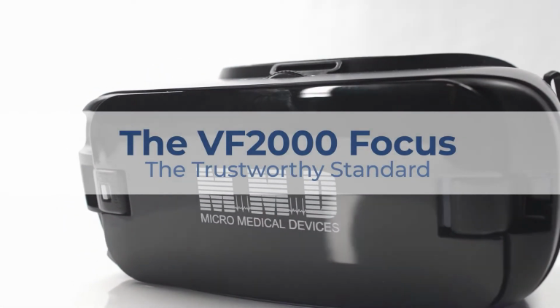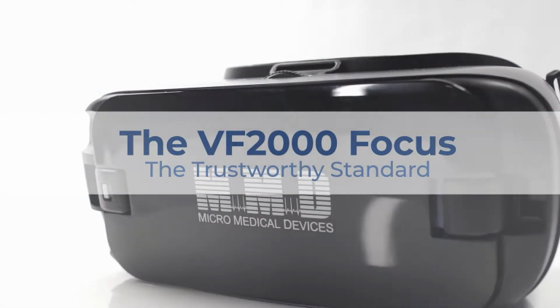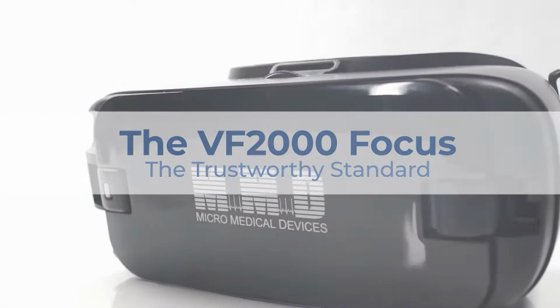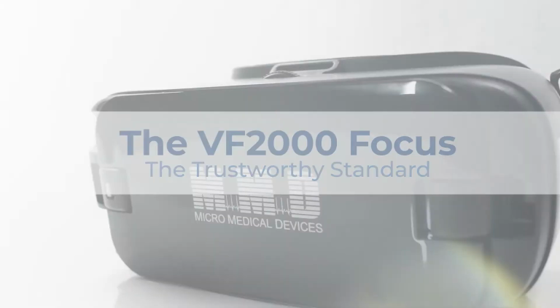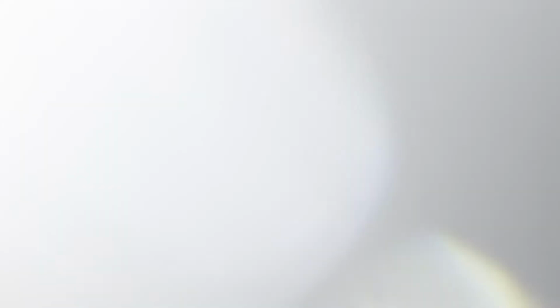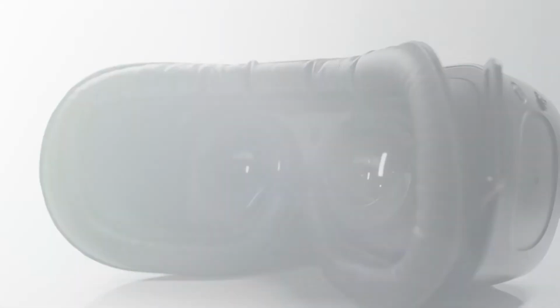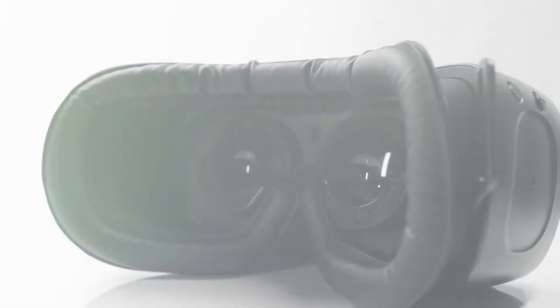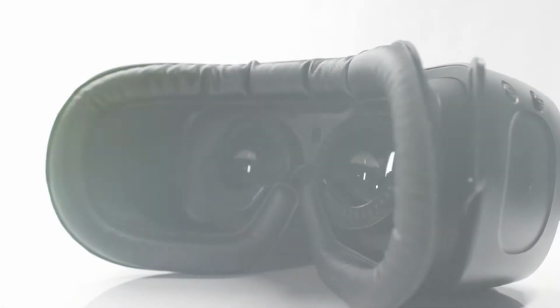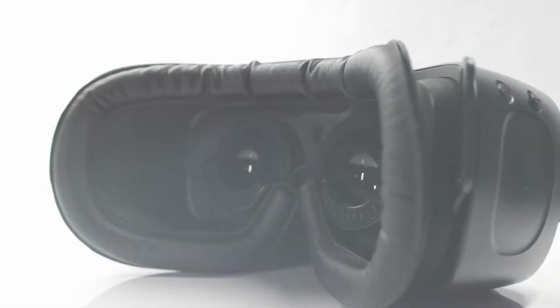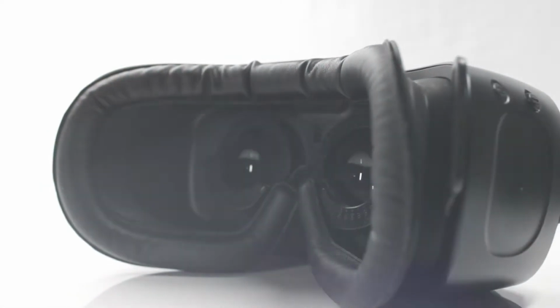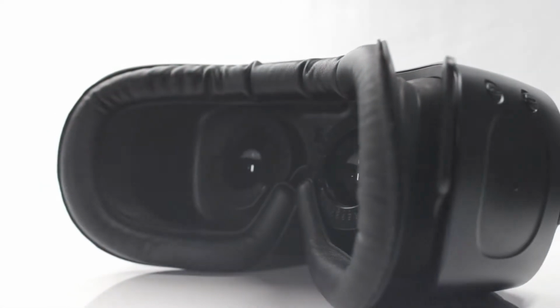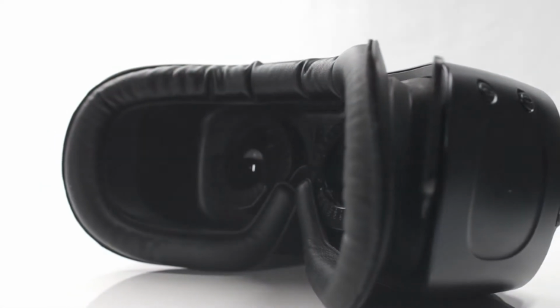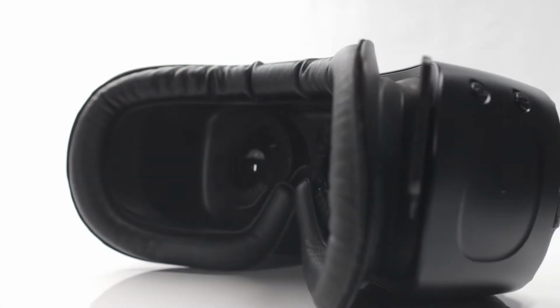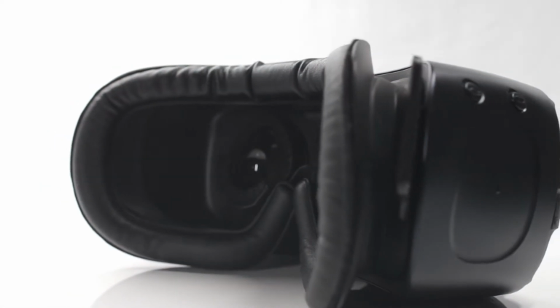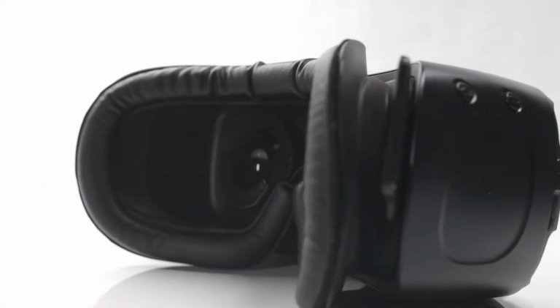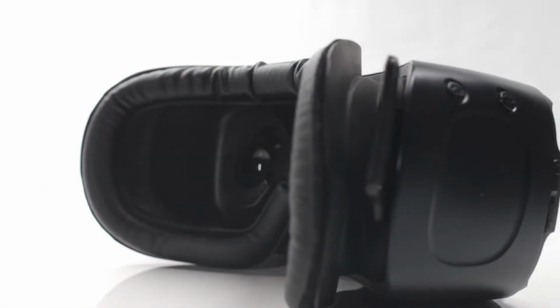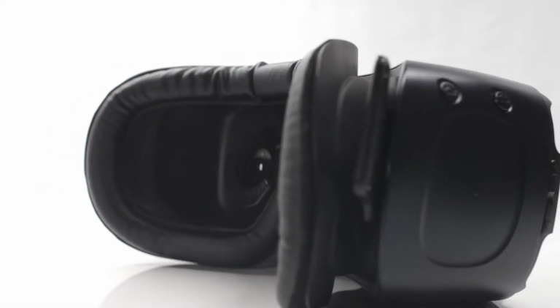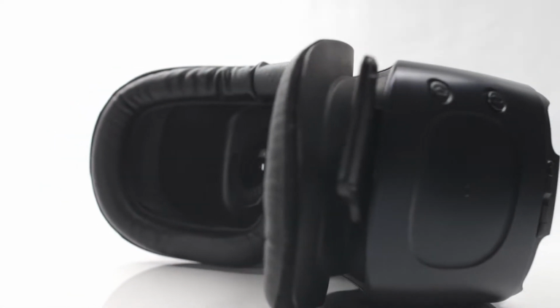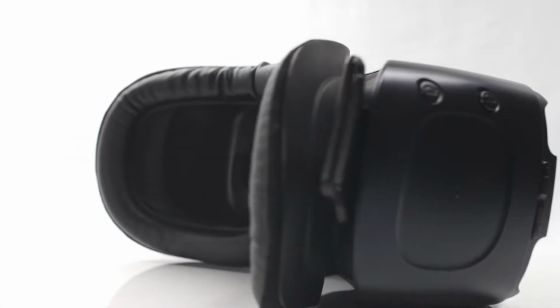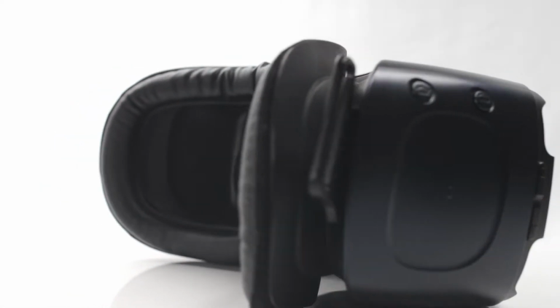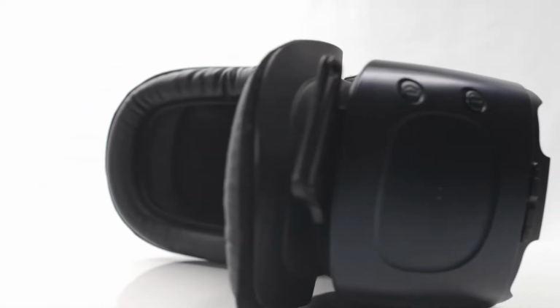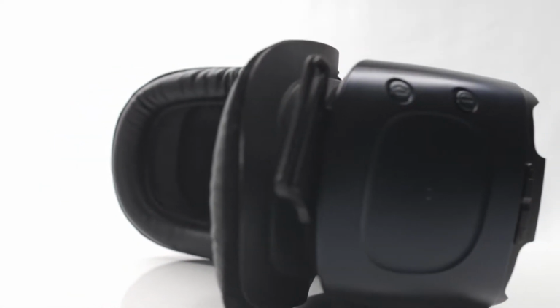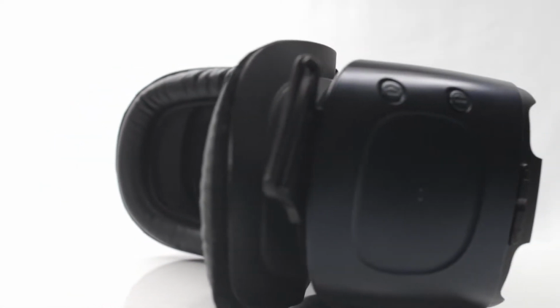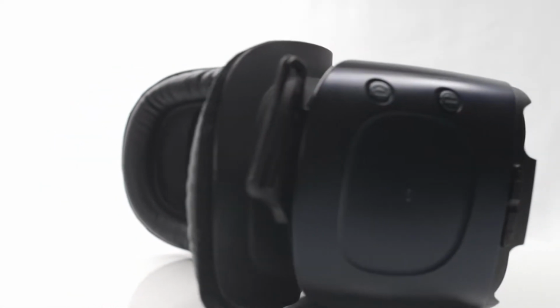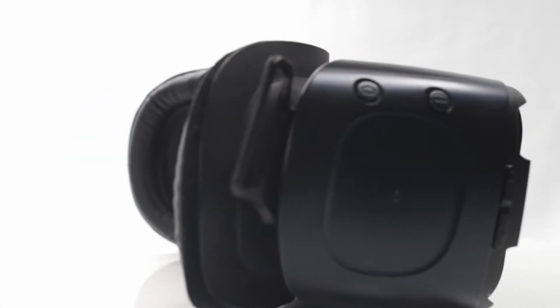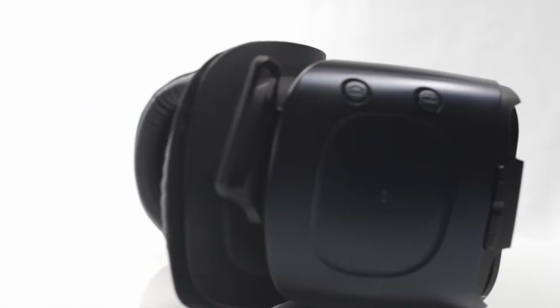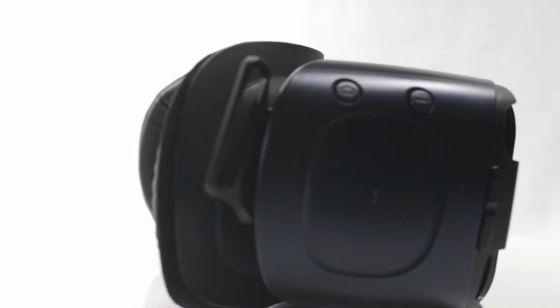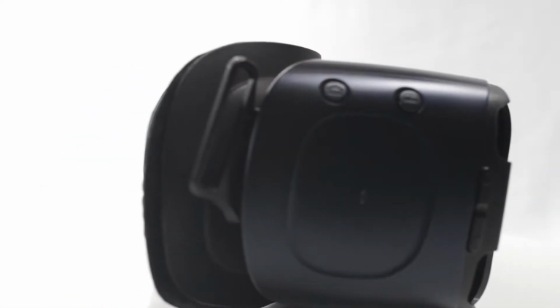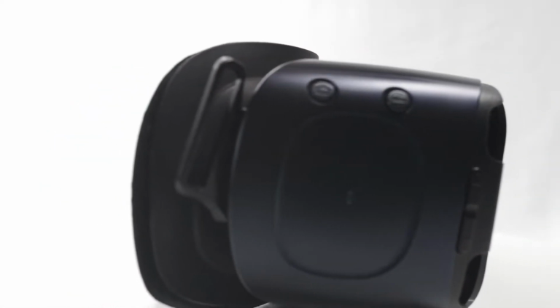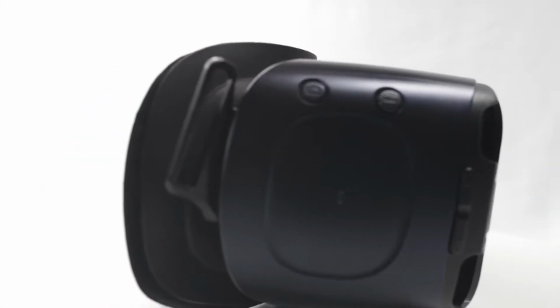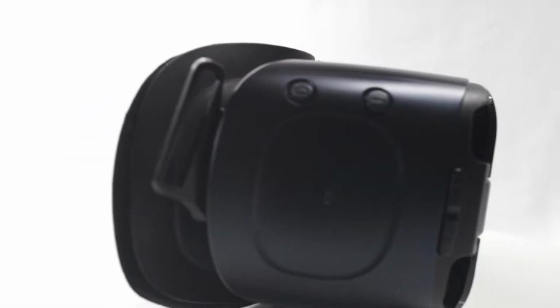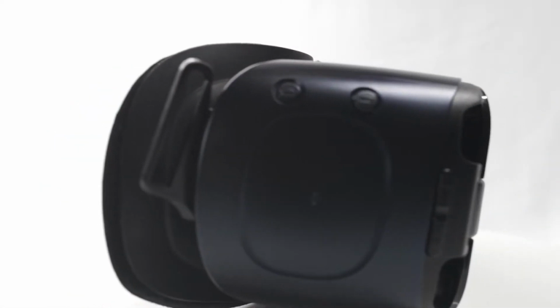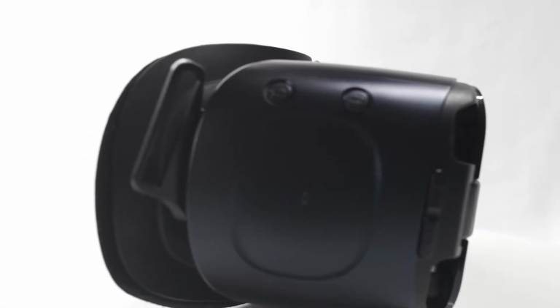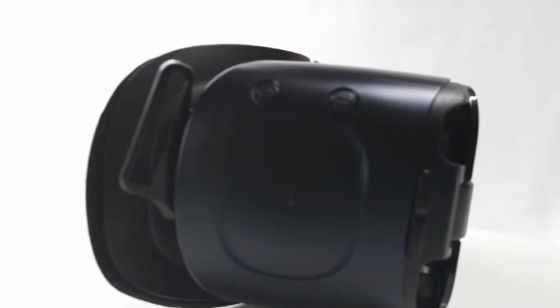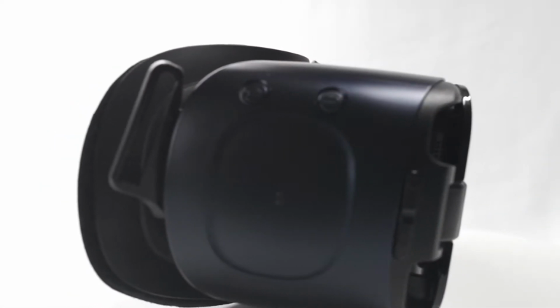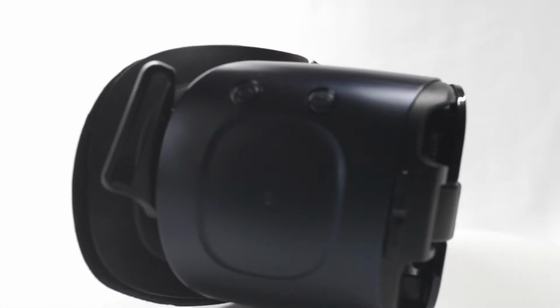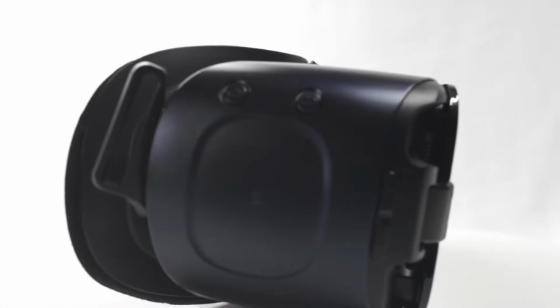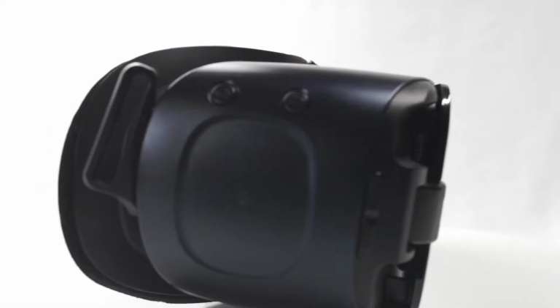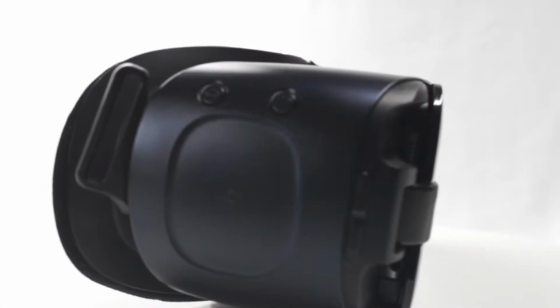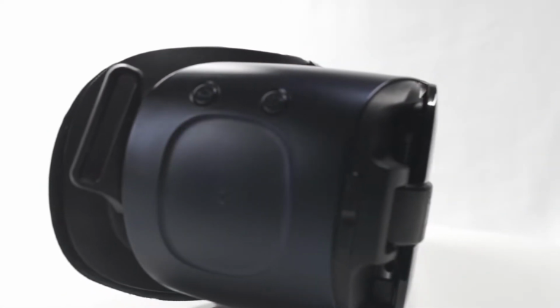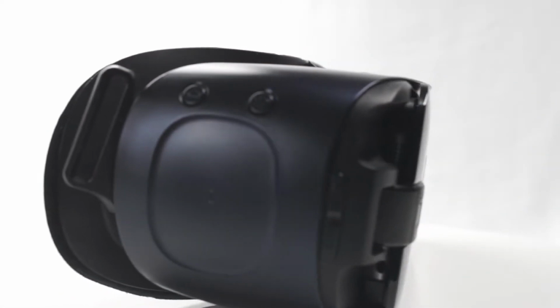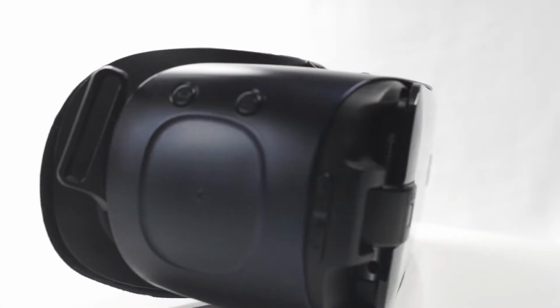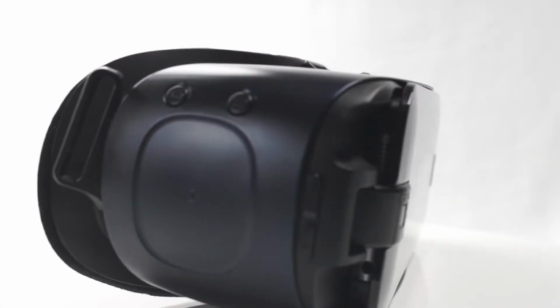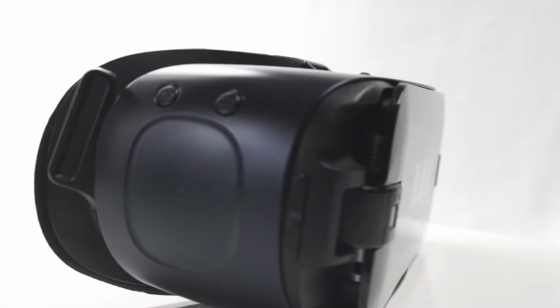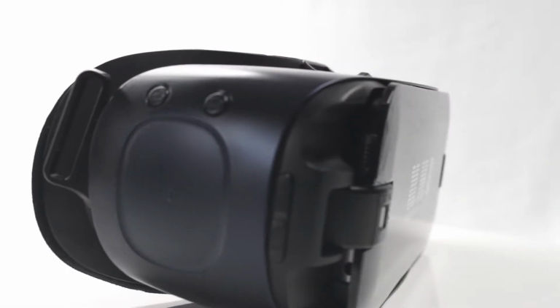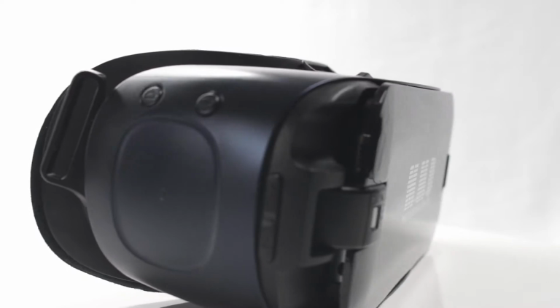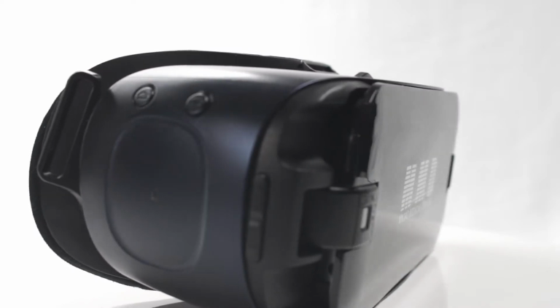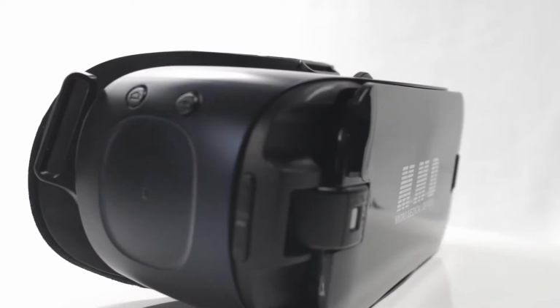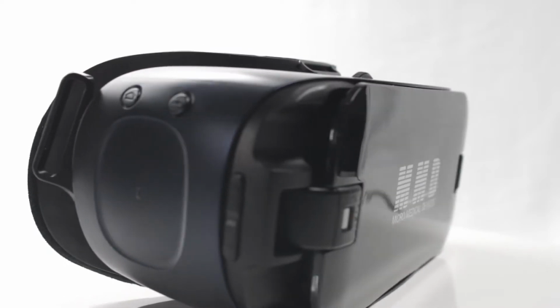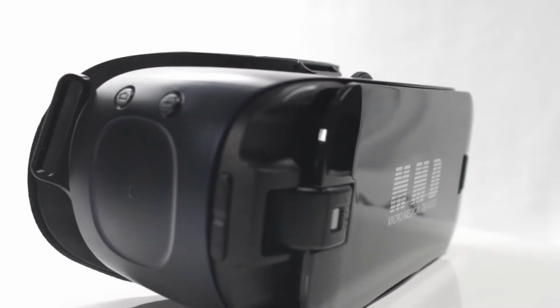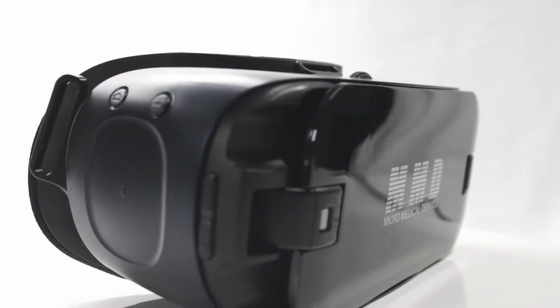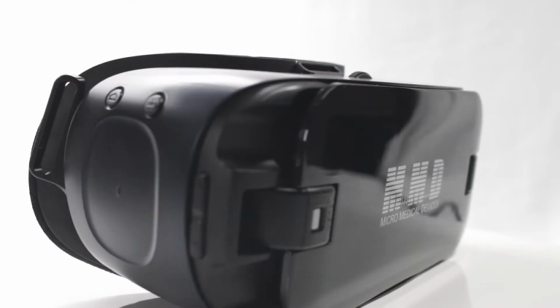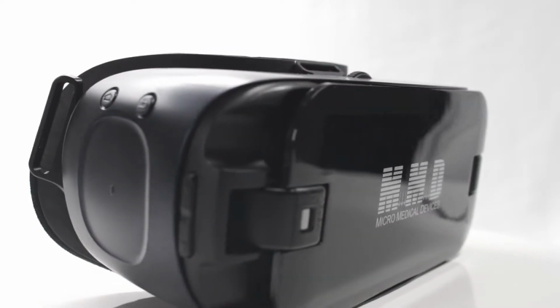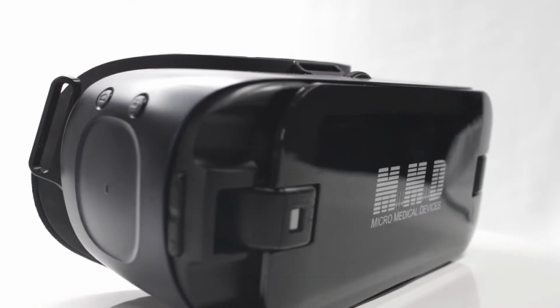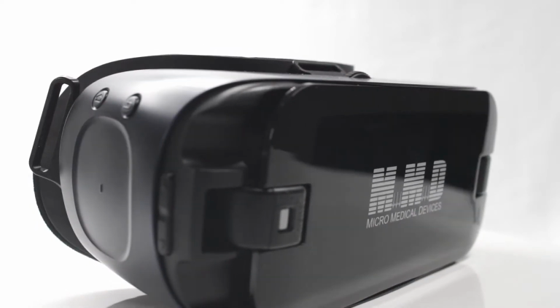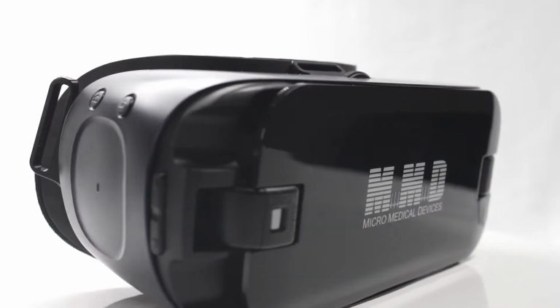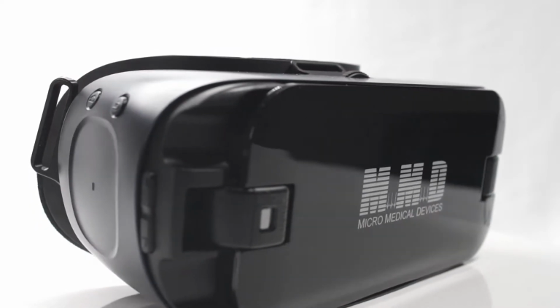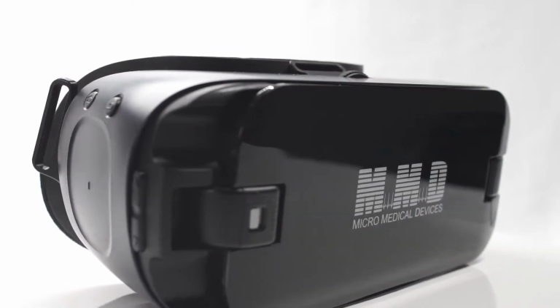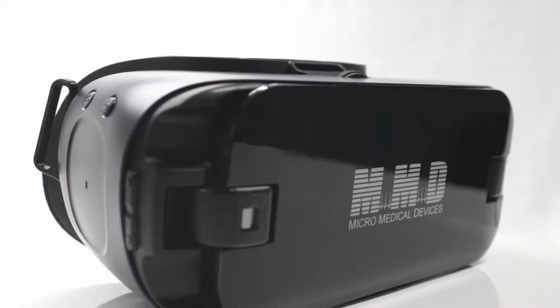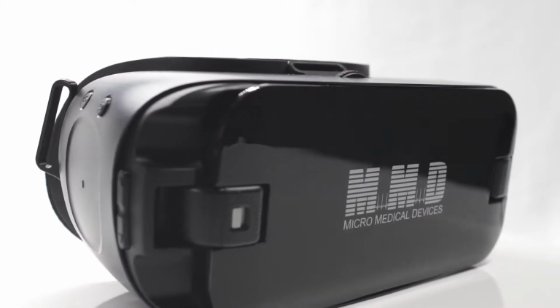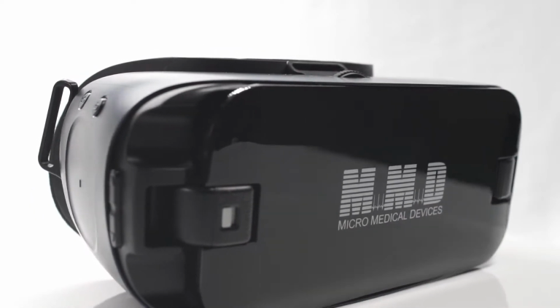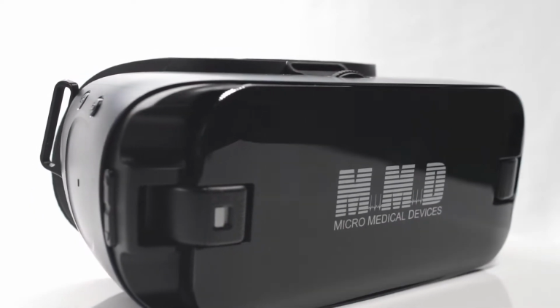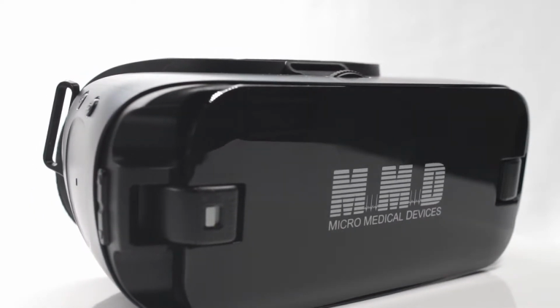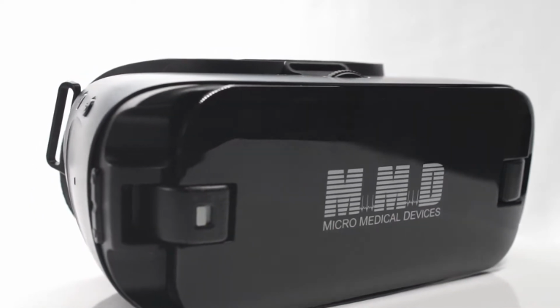The first commercially available visual field headset, the VF2000 Focus, has been trusted by doctors around the world for years.